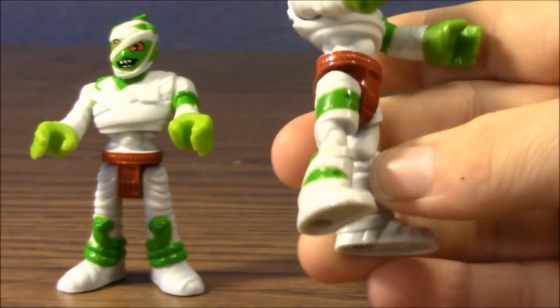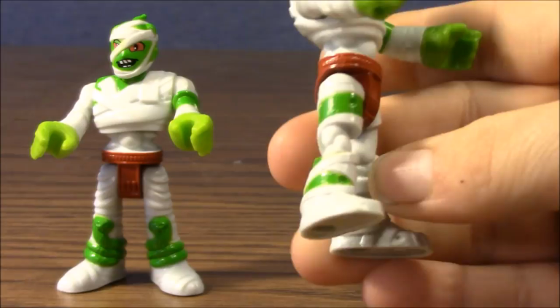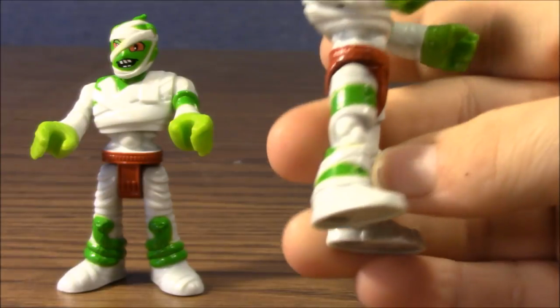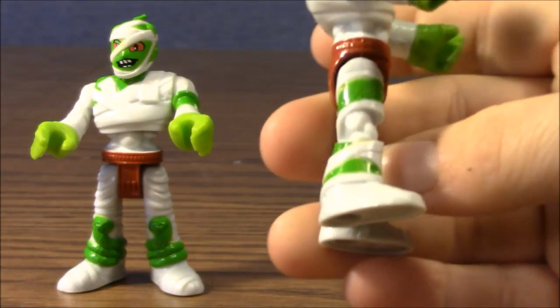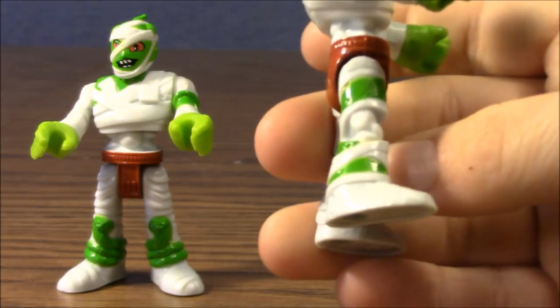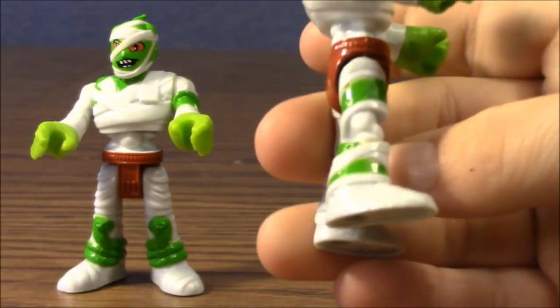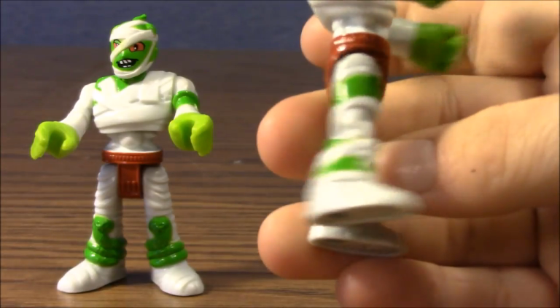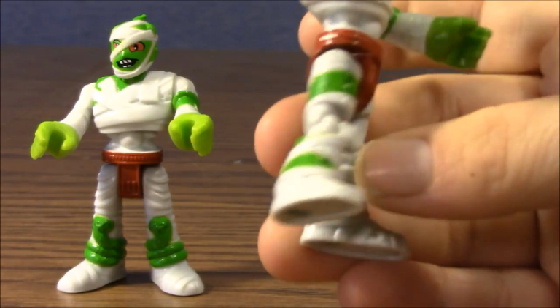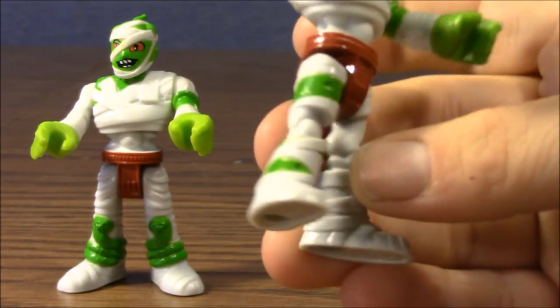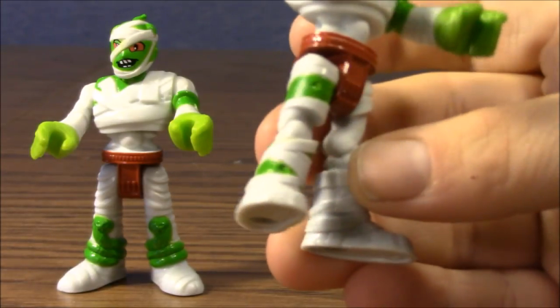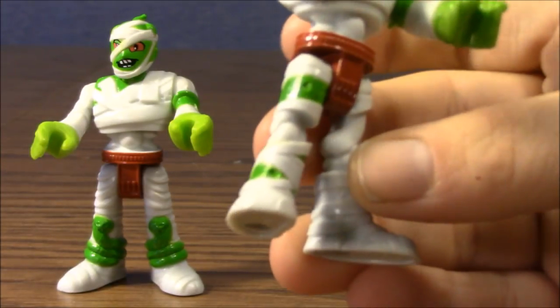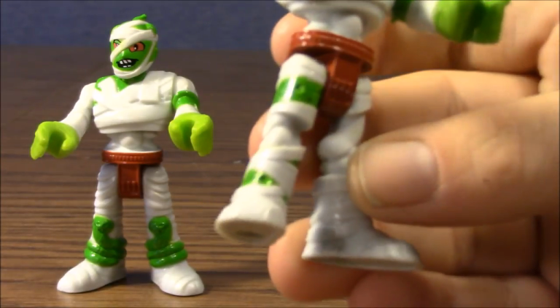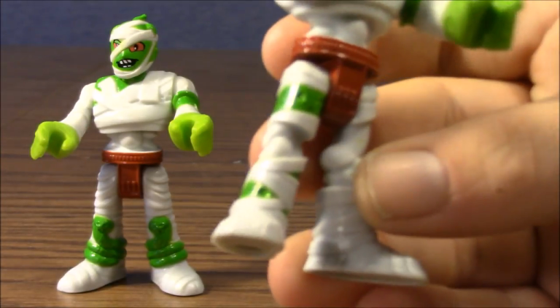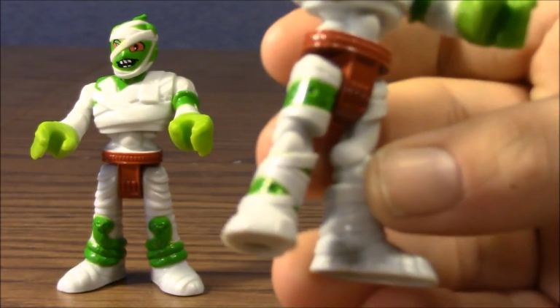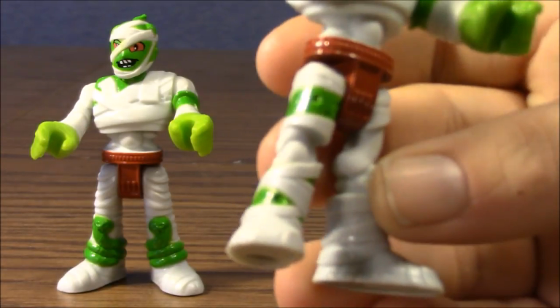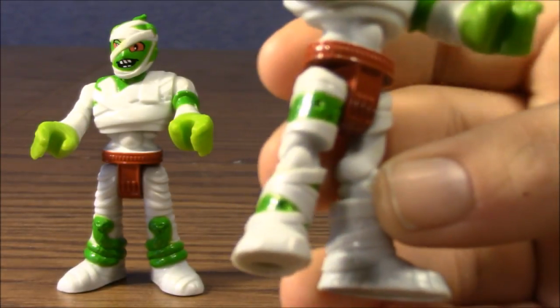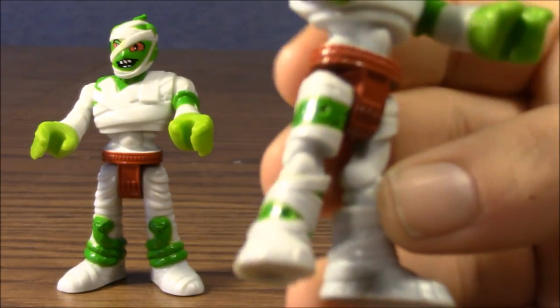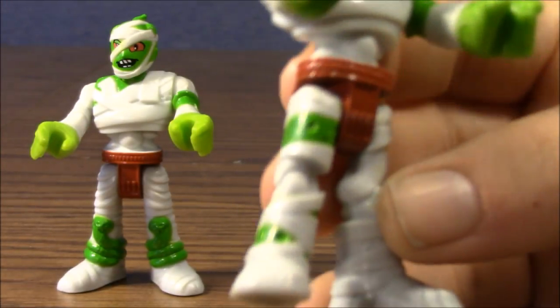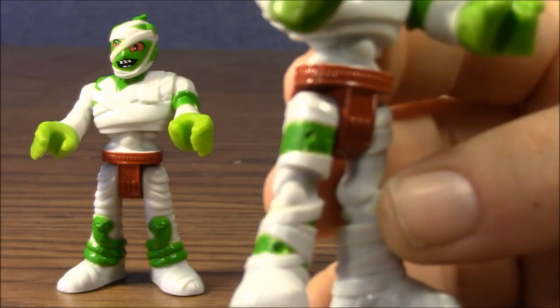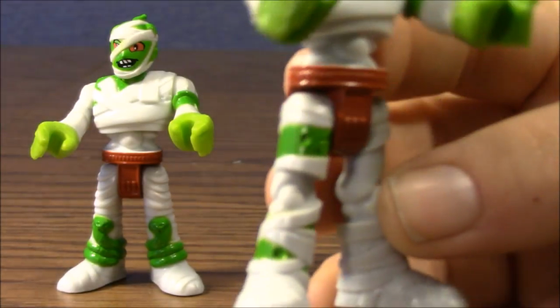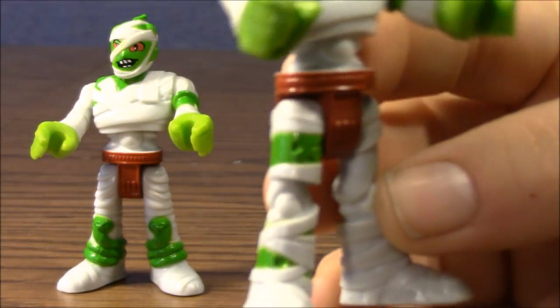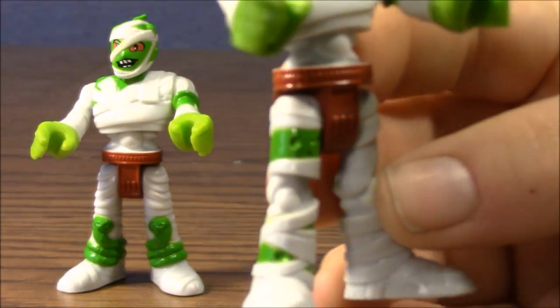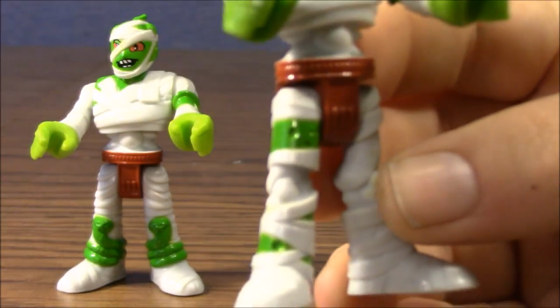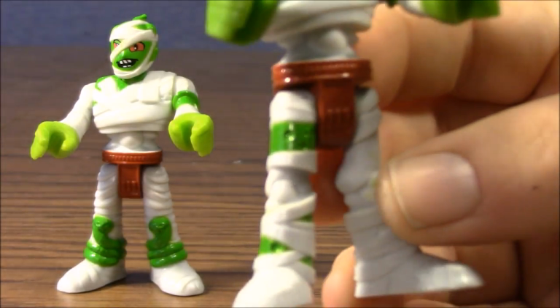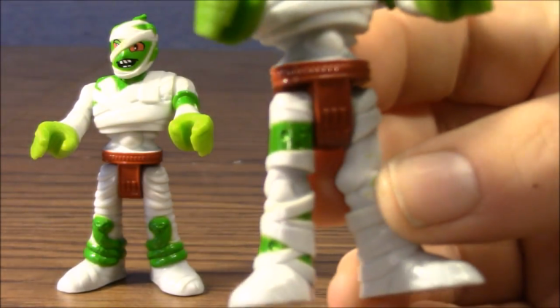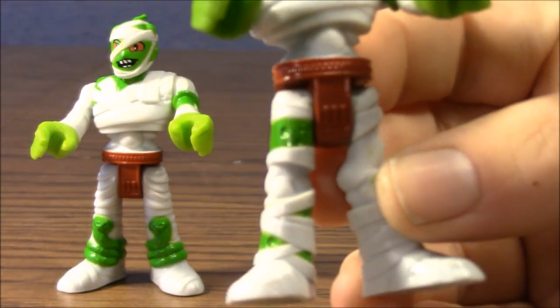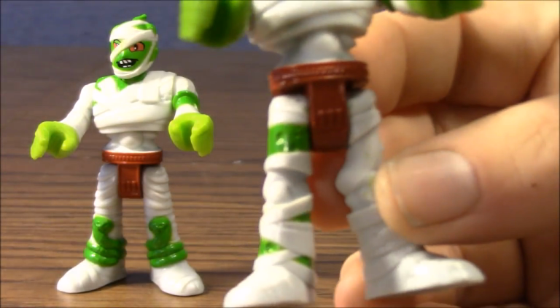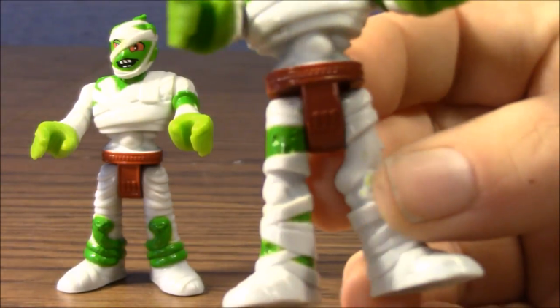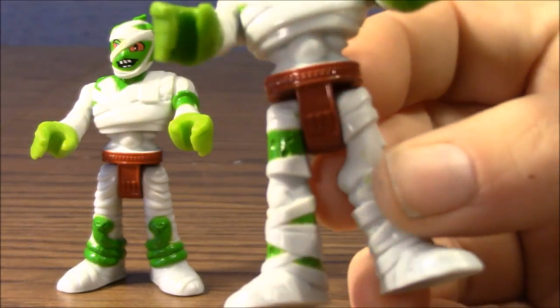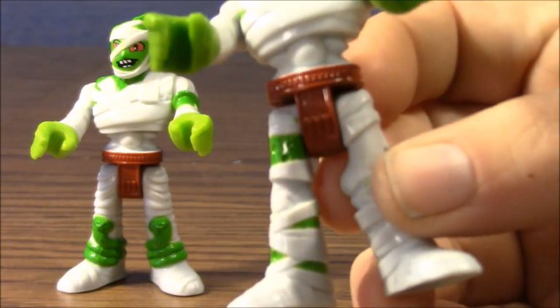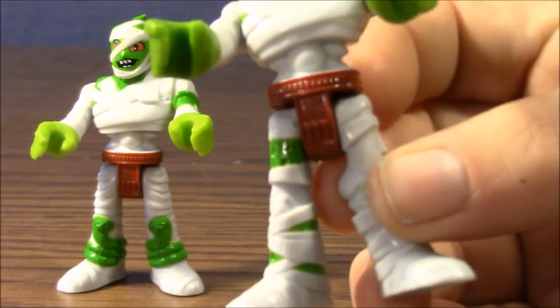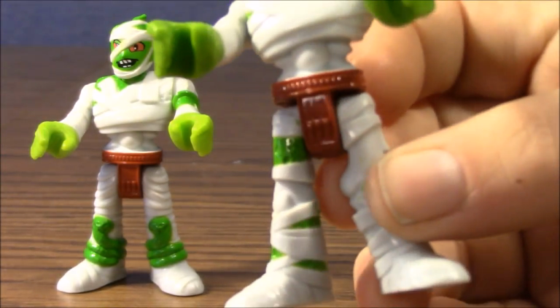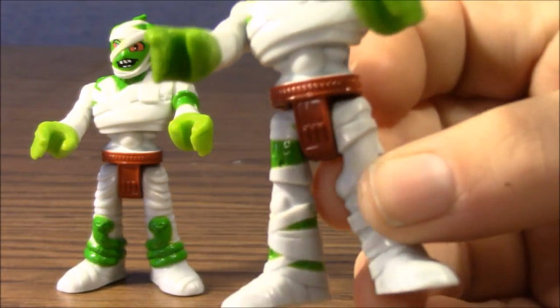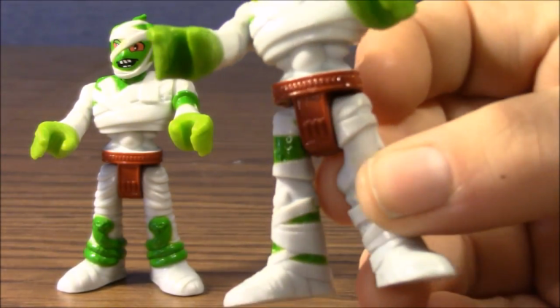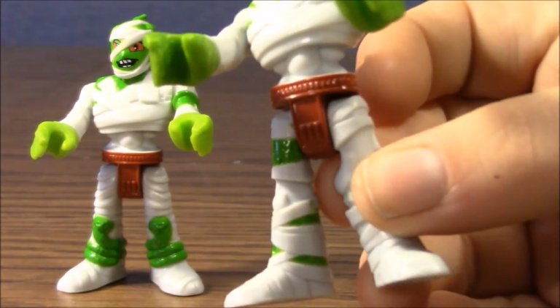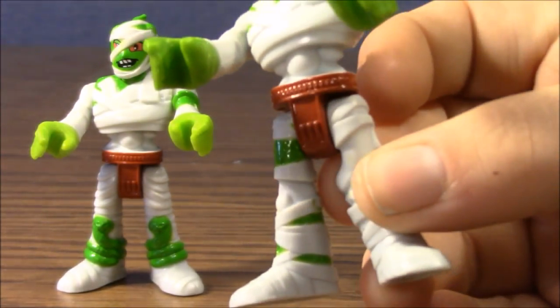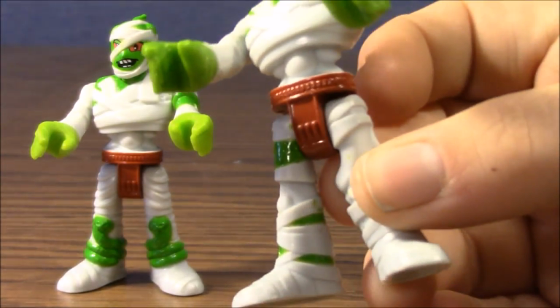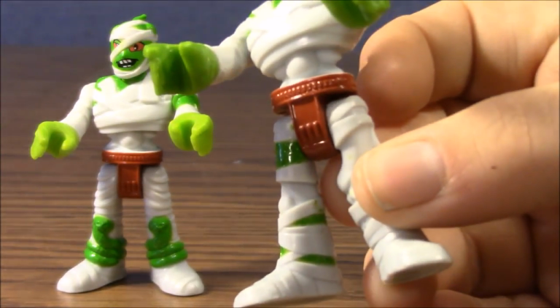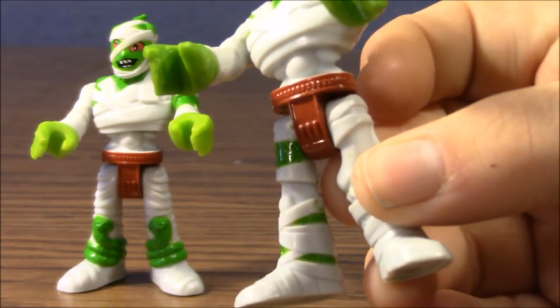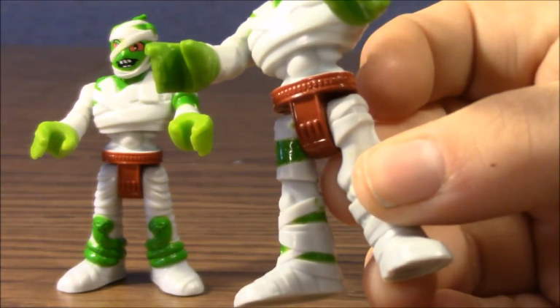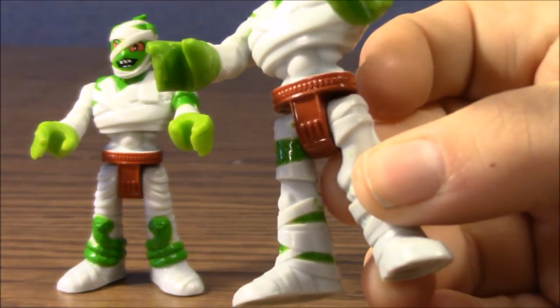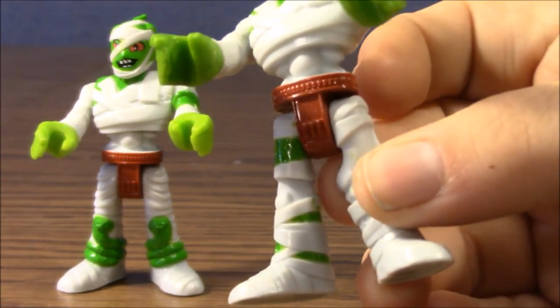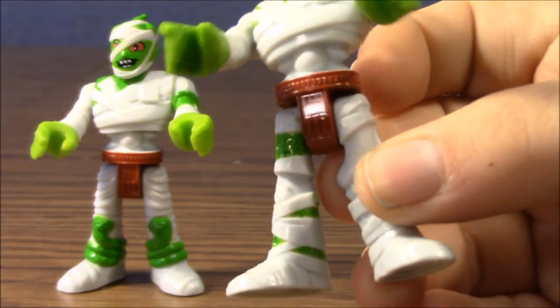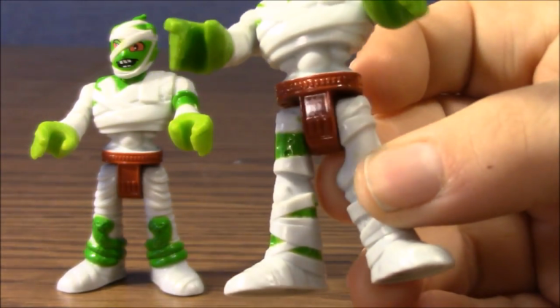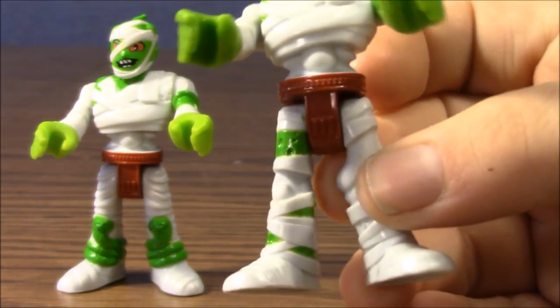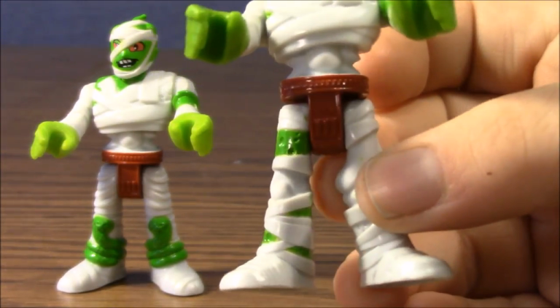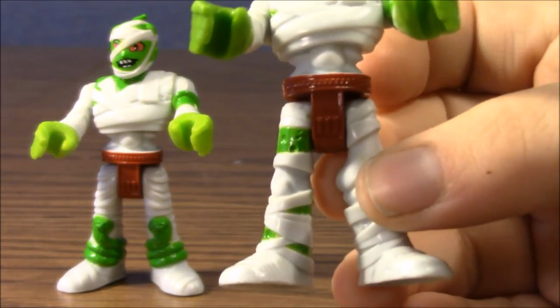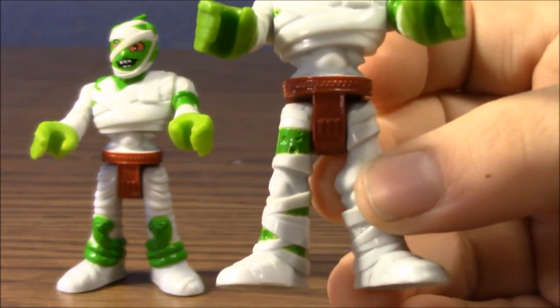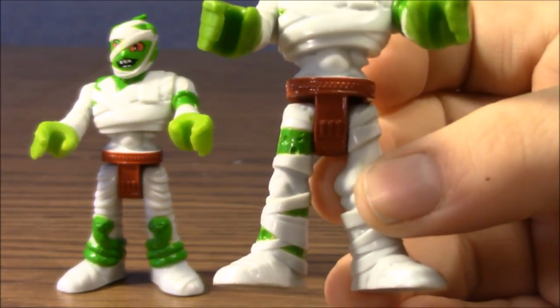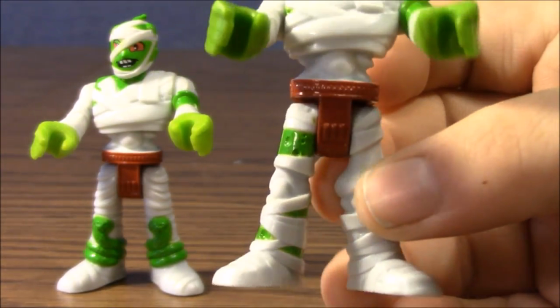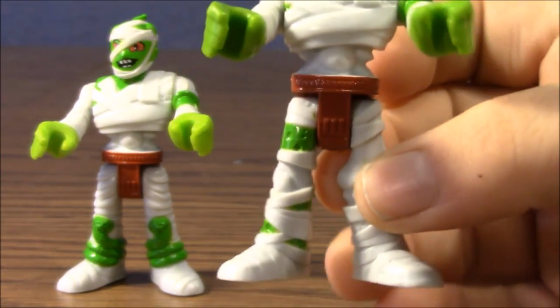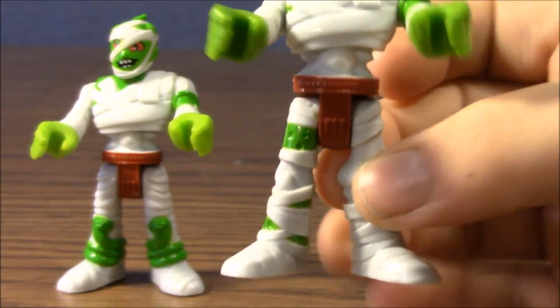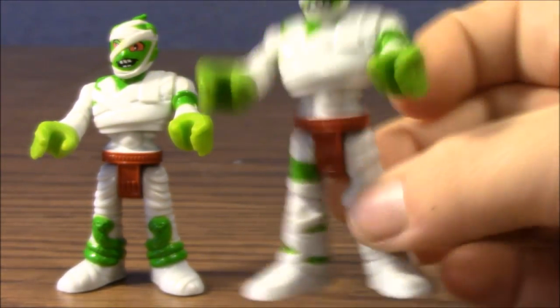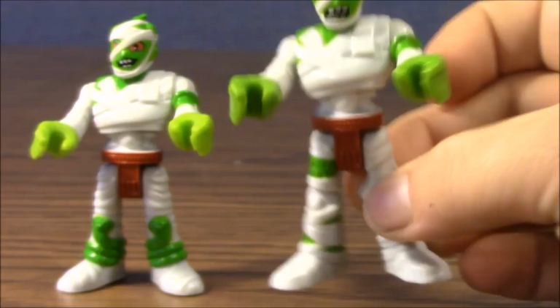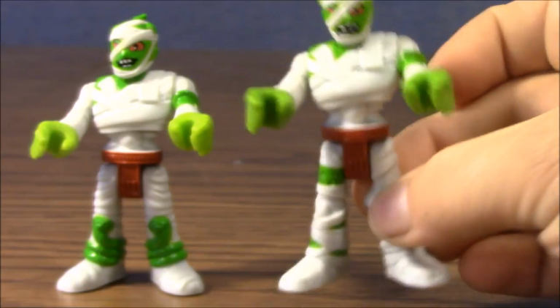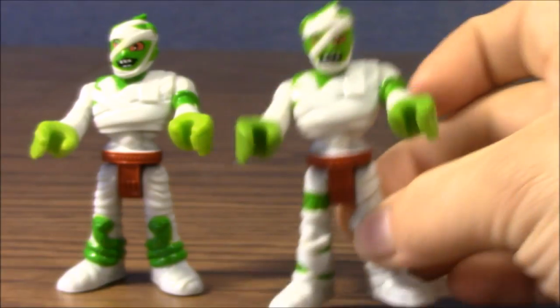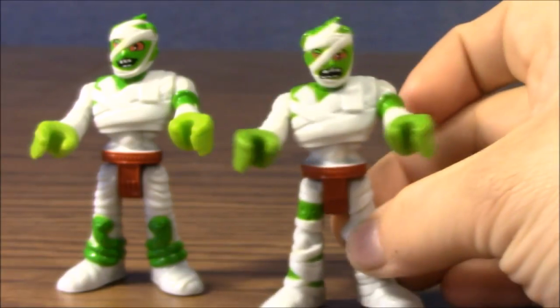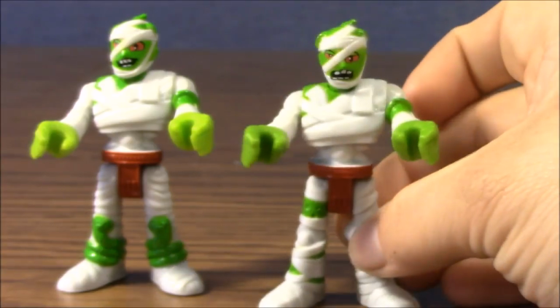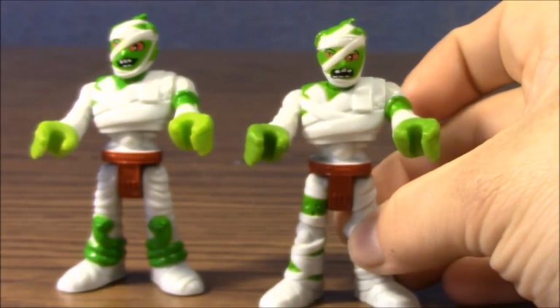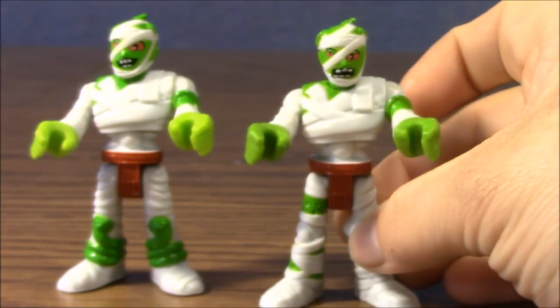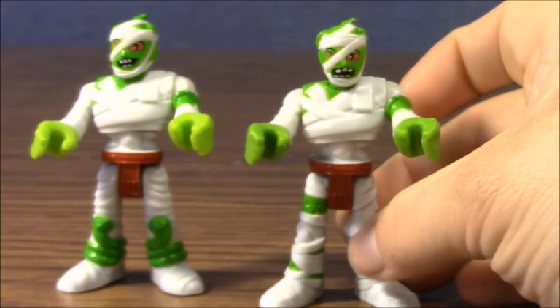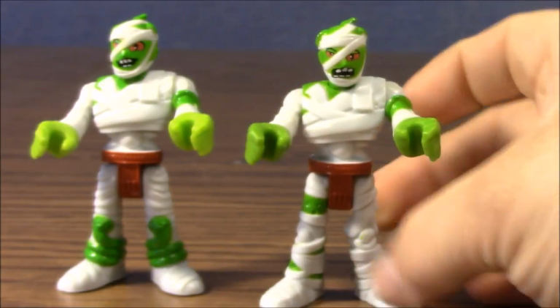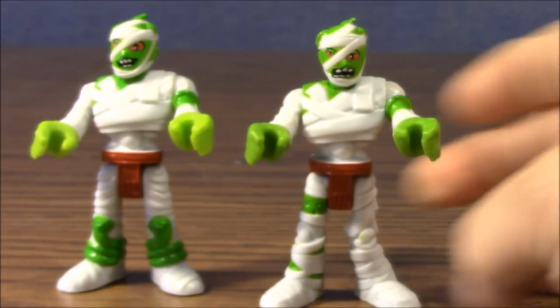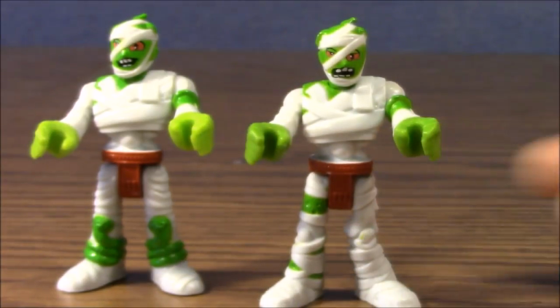They even have like skeleton knees. Do you see the bones there? Even their waist kind of looks like a rib cage. Pretty cool.